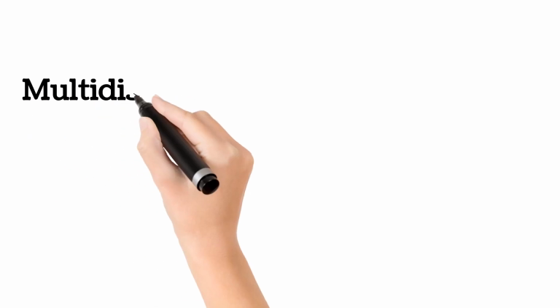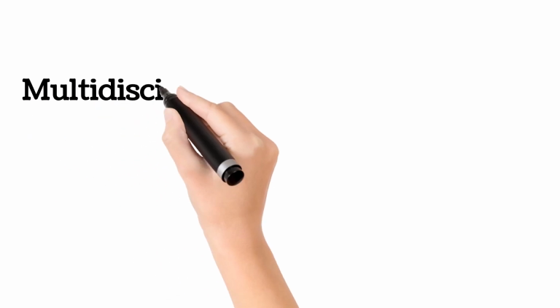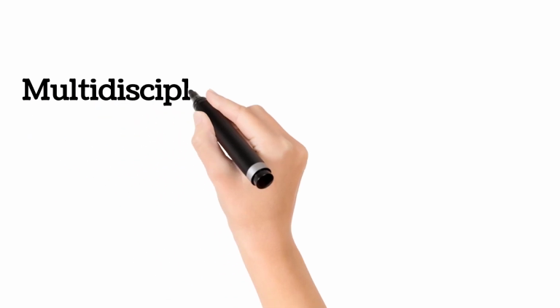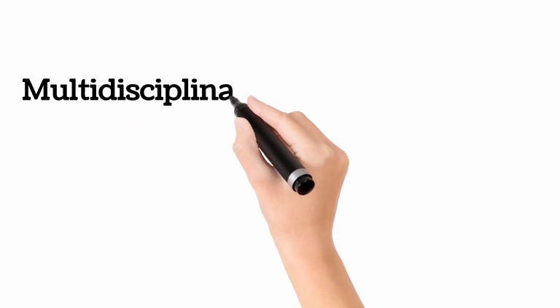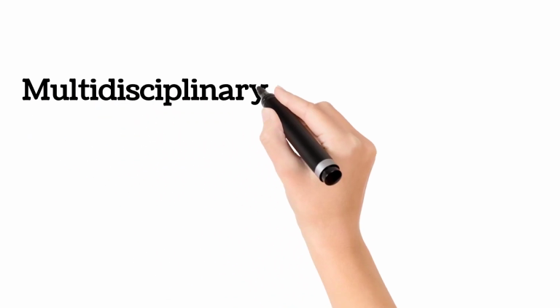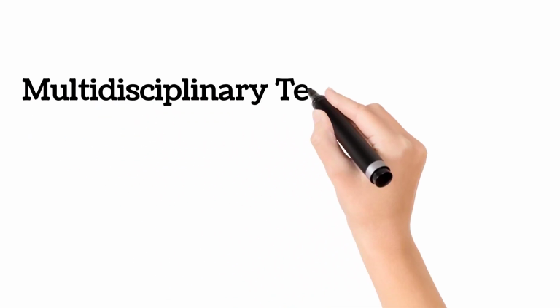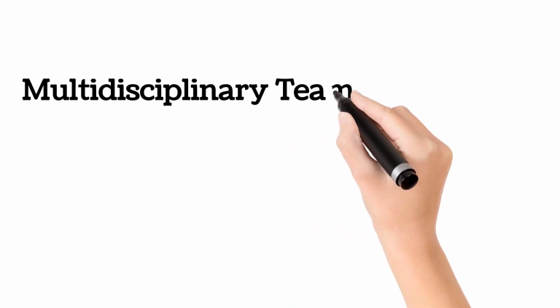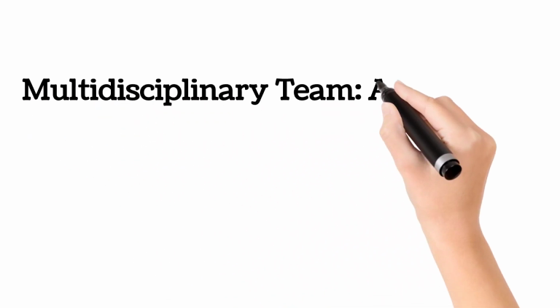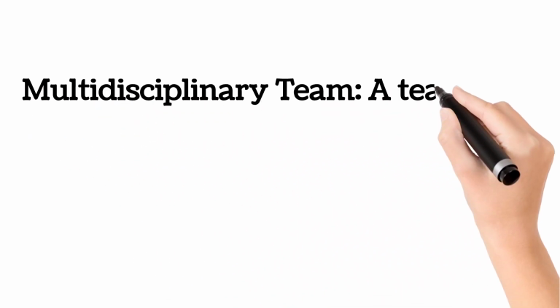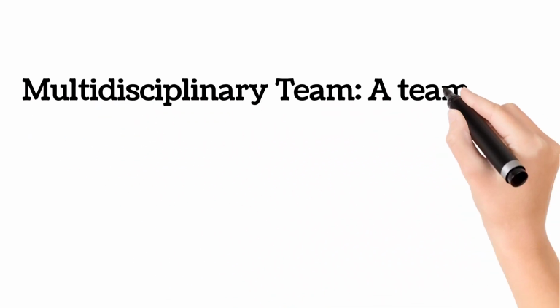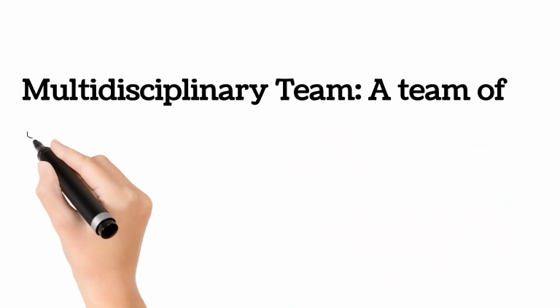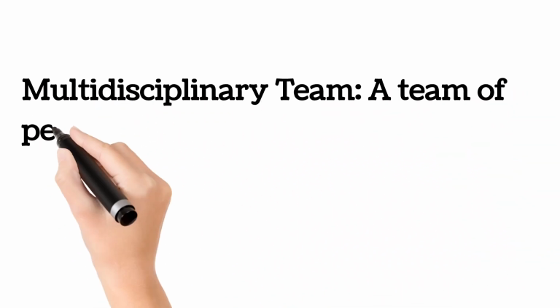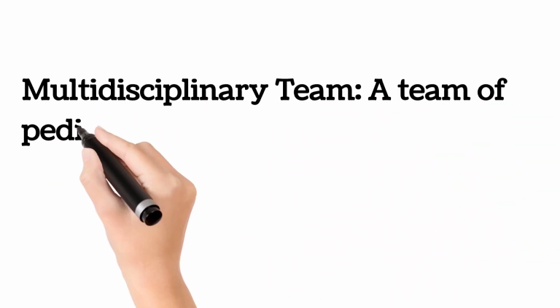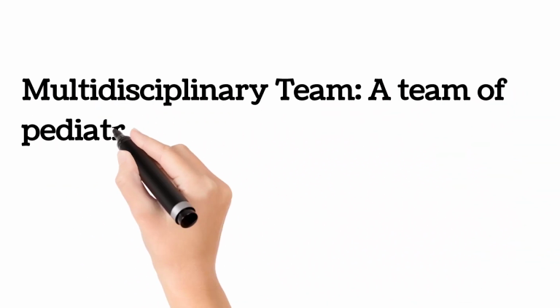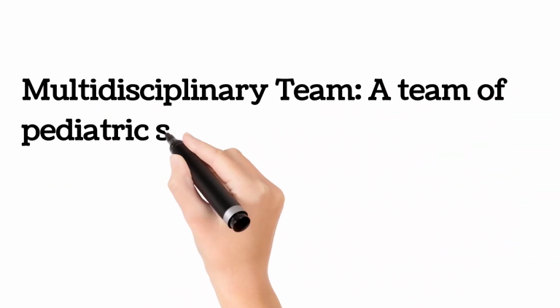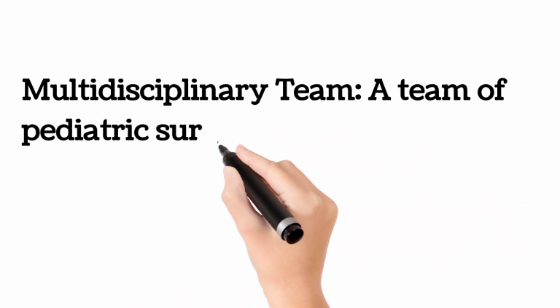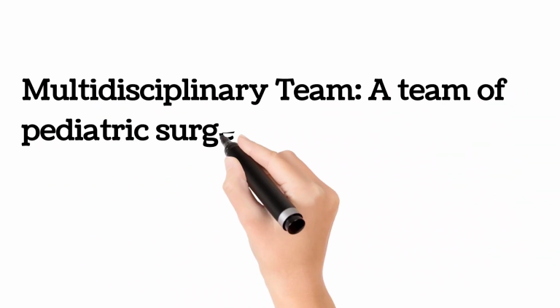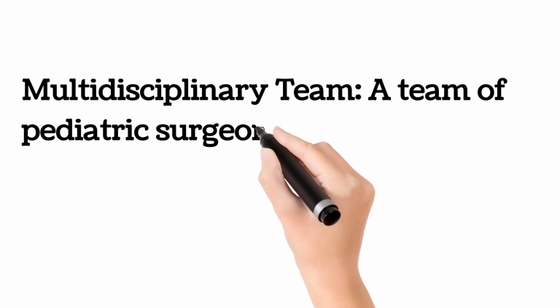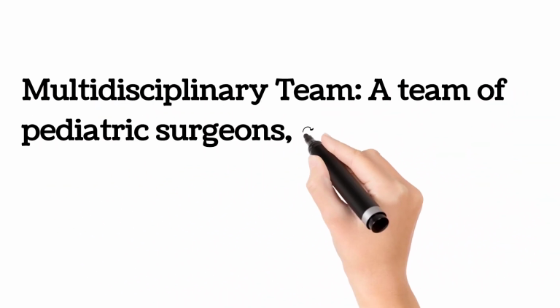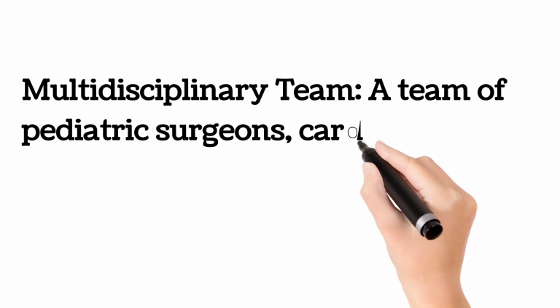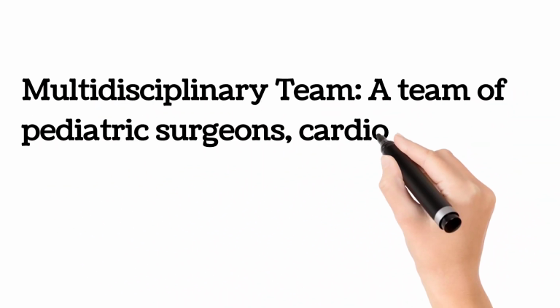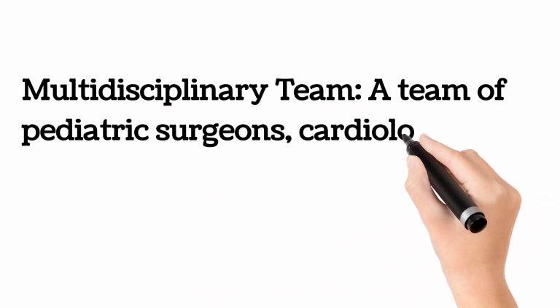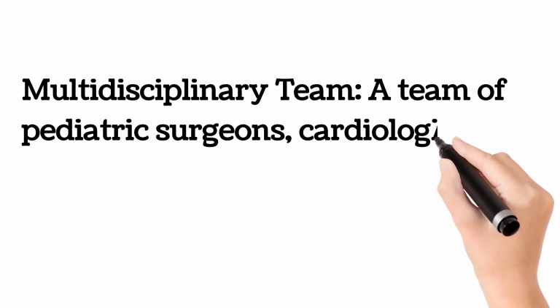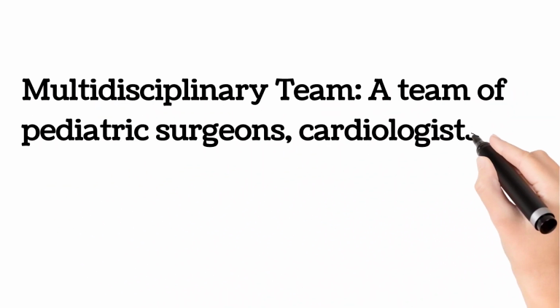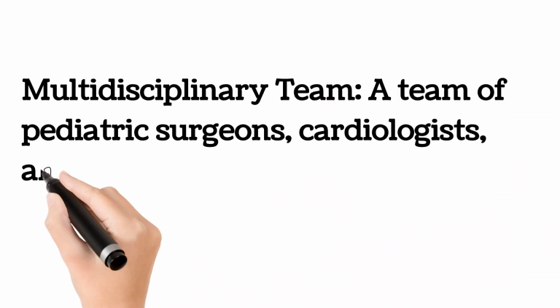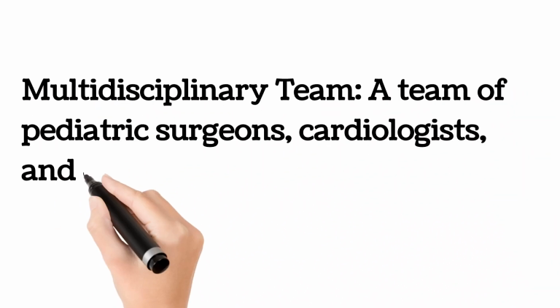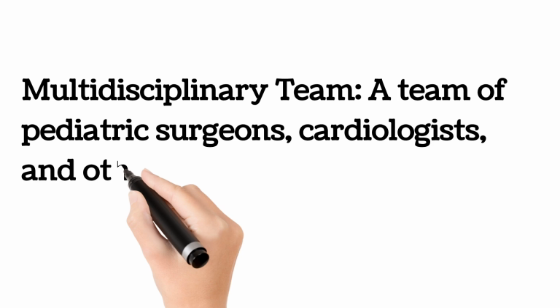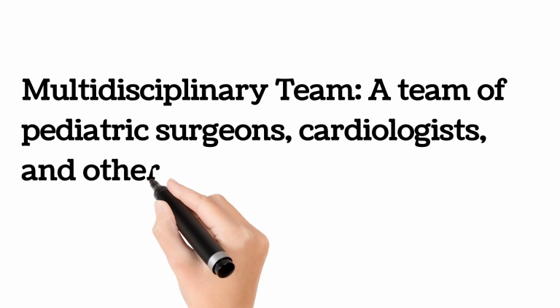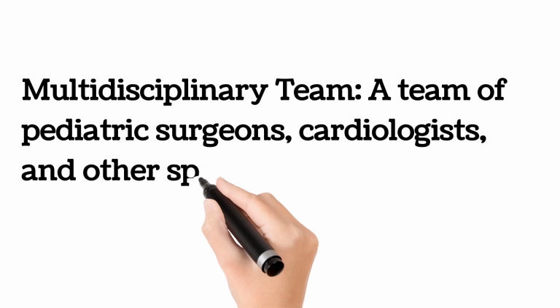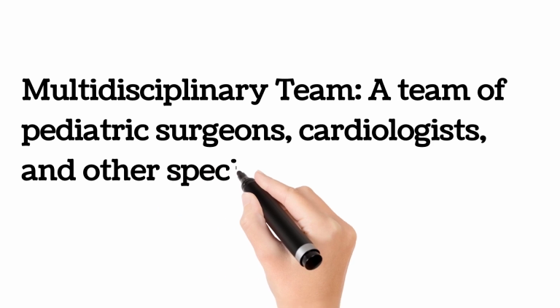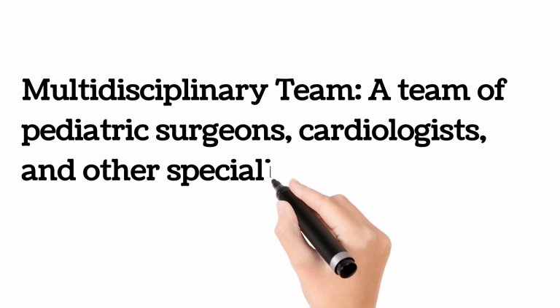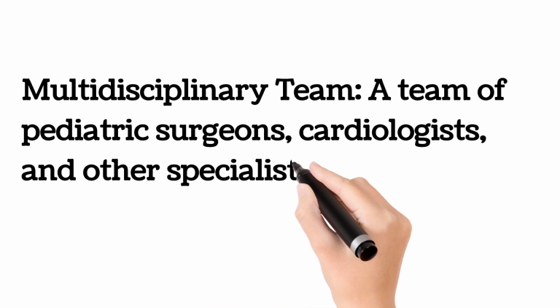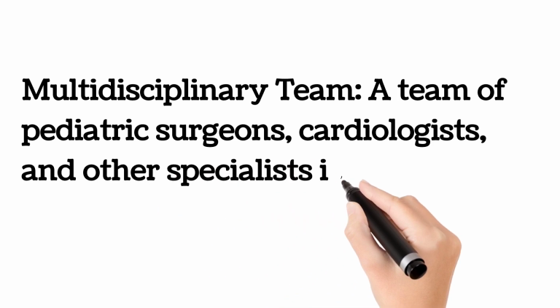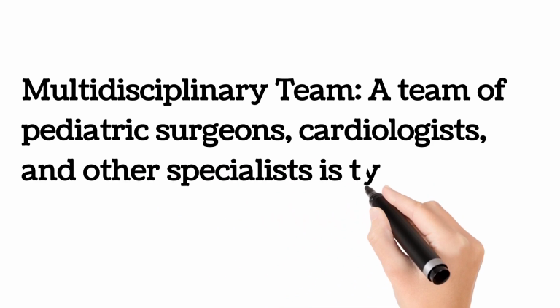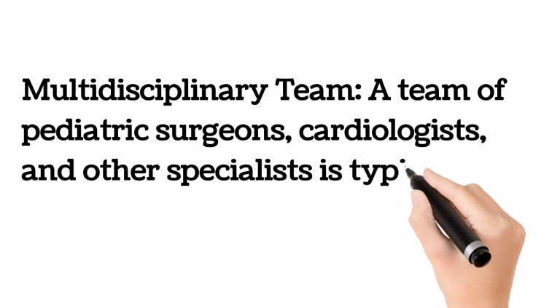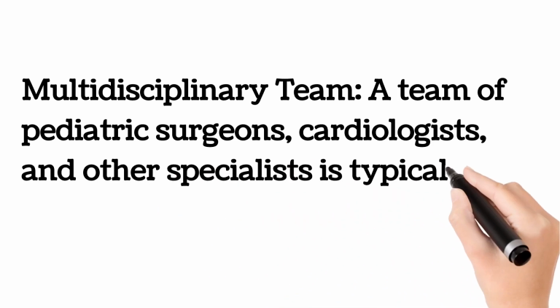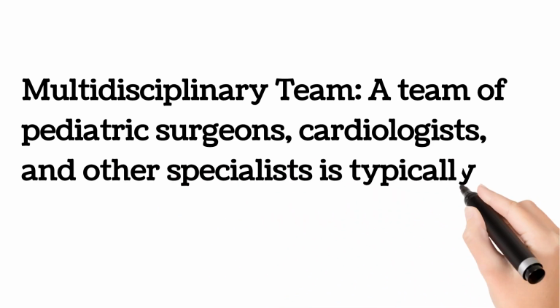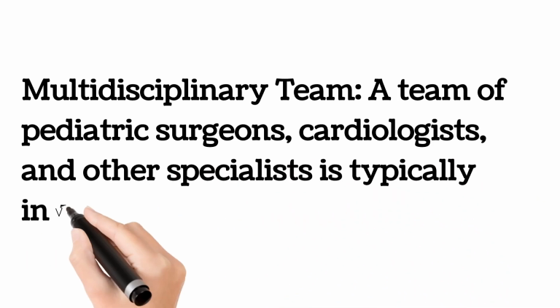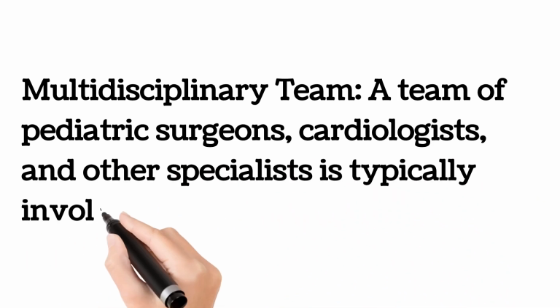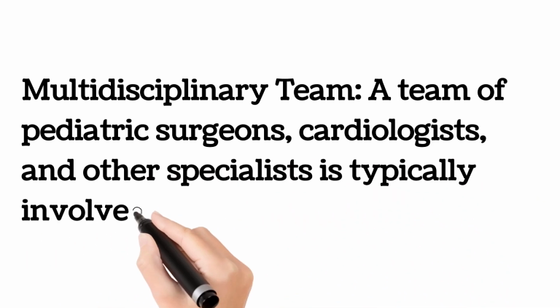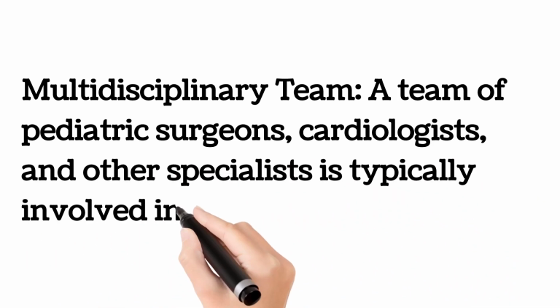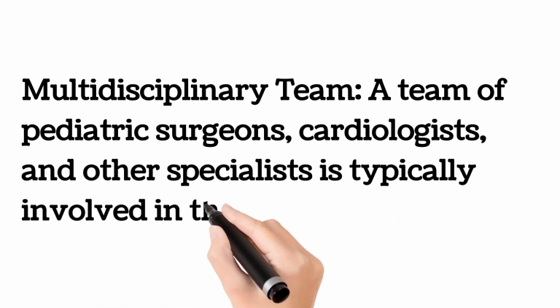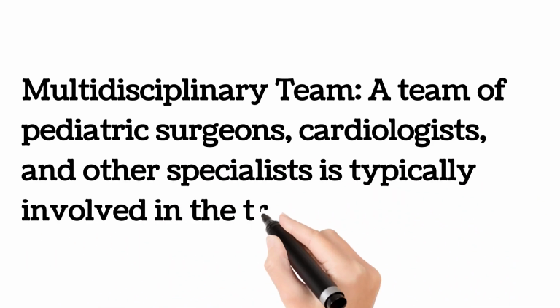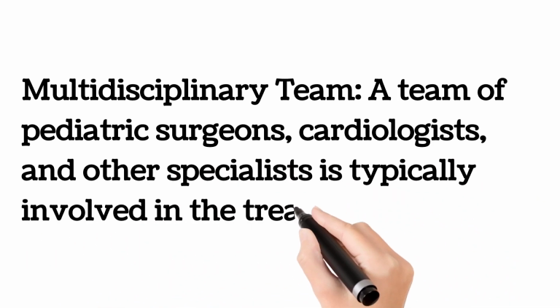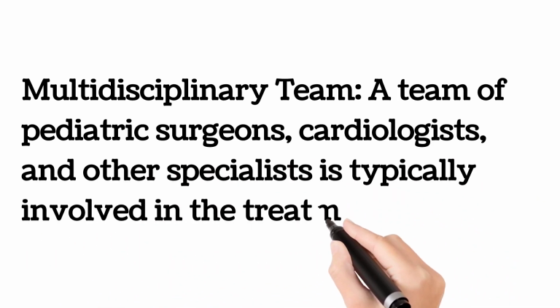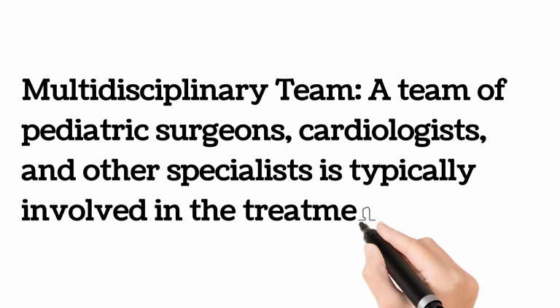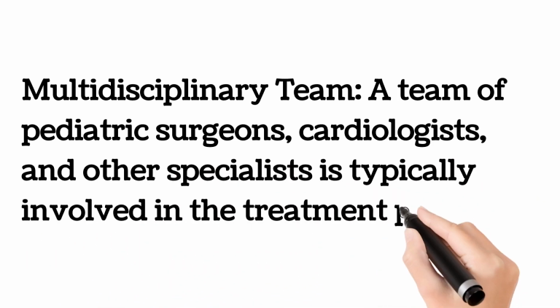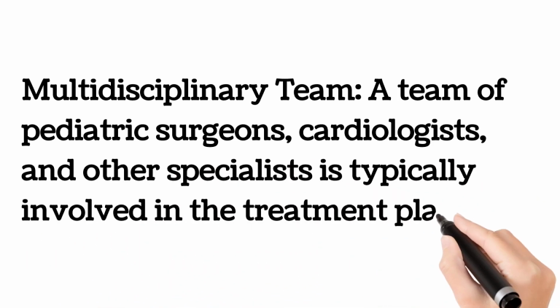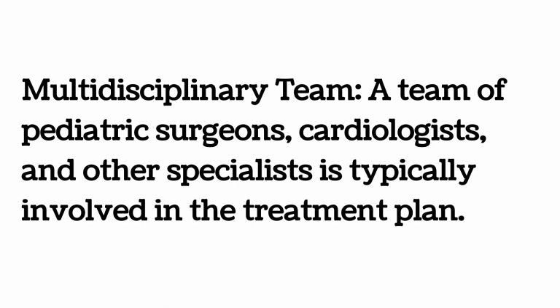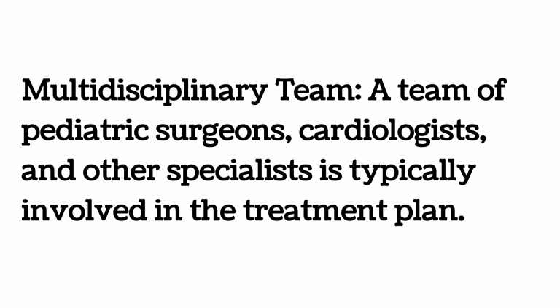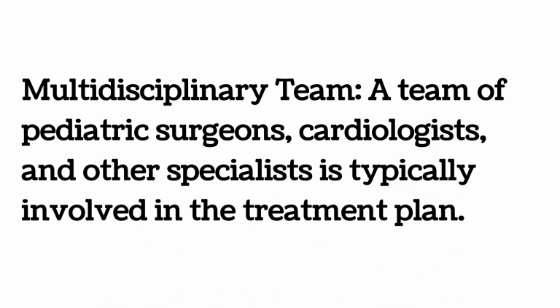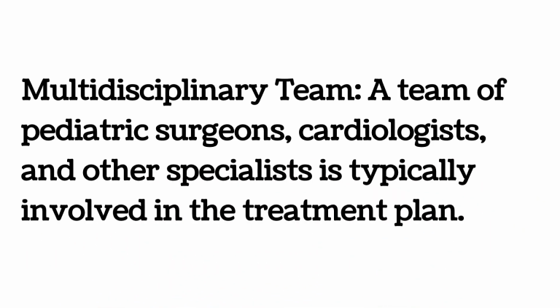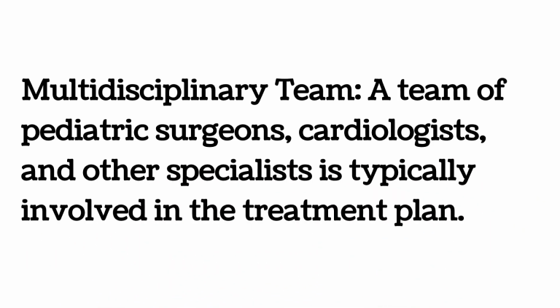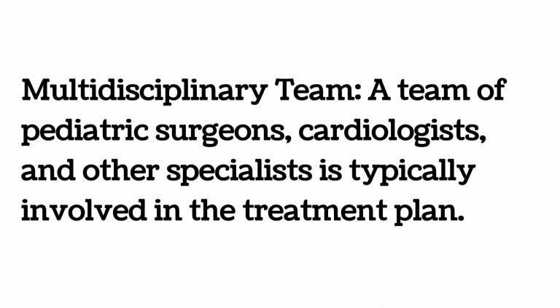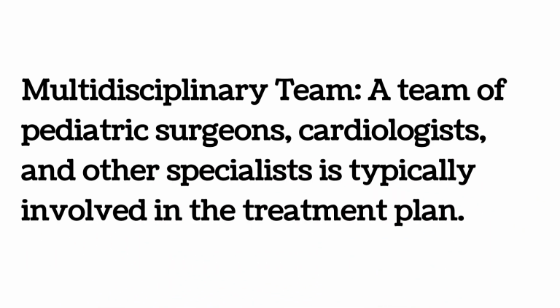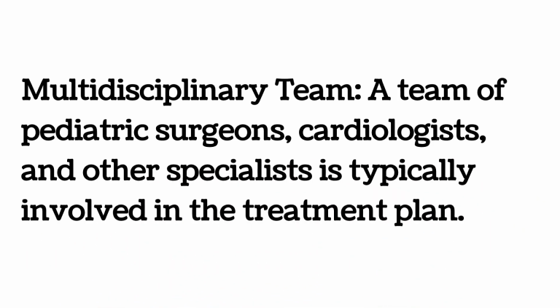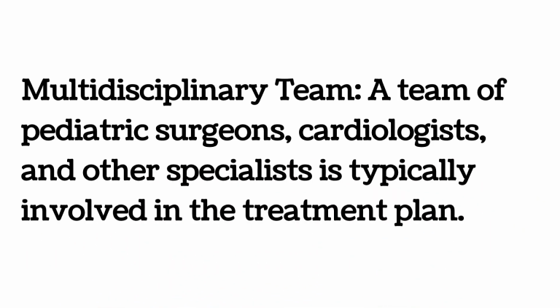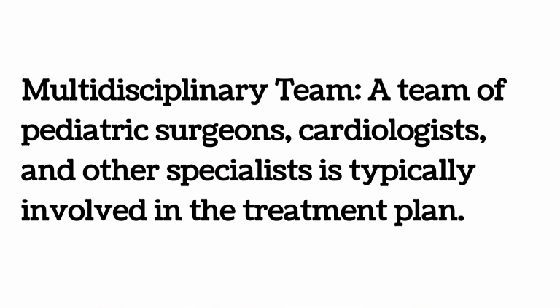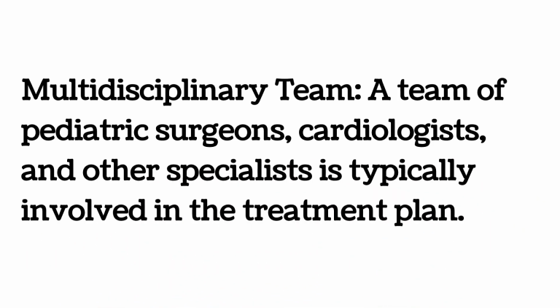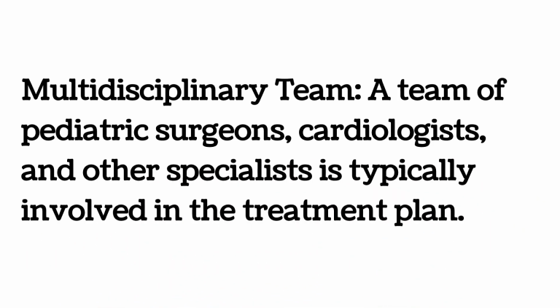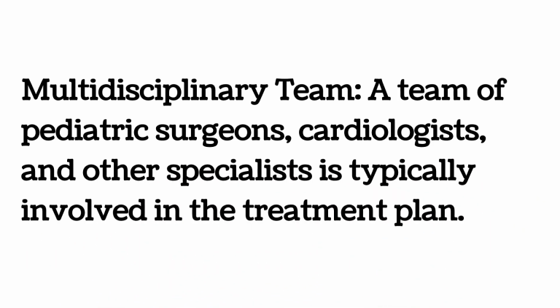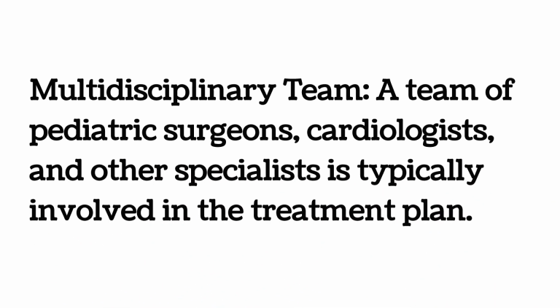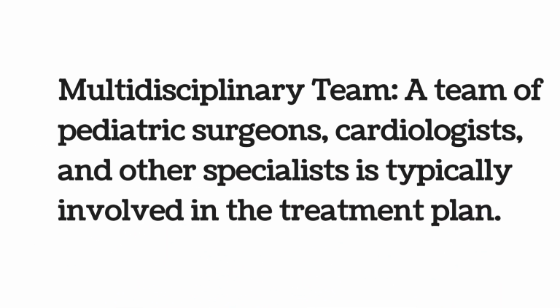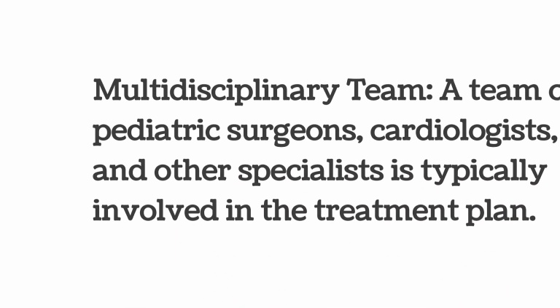A multidisciplinary team of pediatric surgeons, cardiologists, and other specialists is typically involved in the treatment plan.